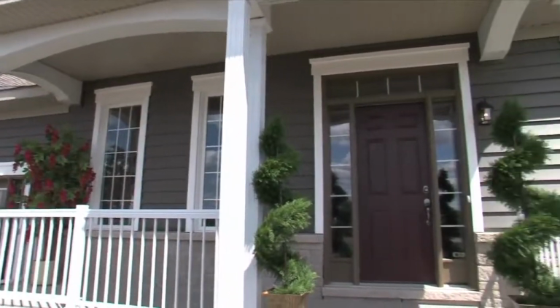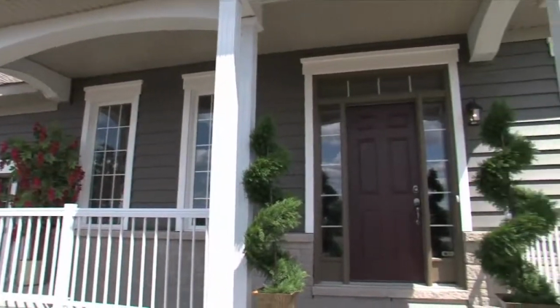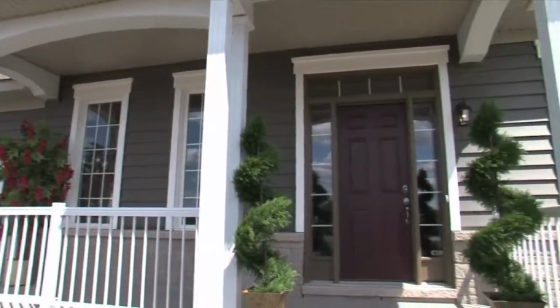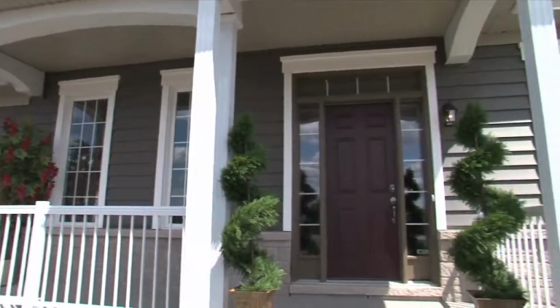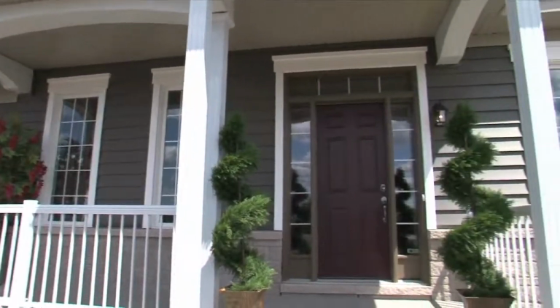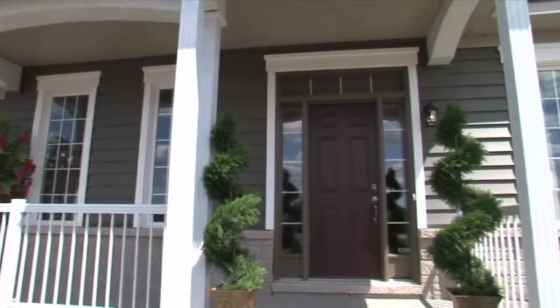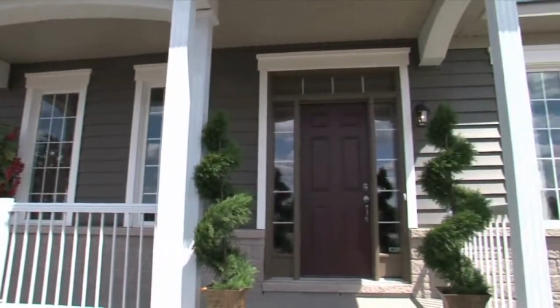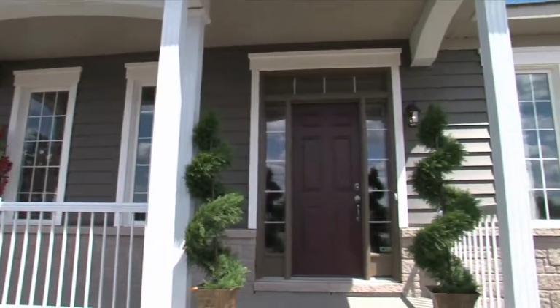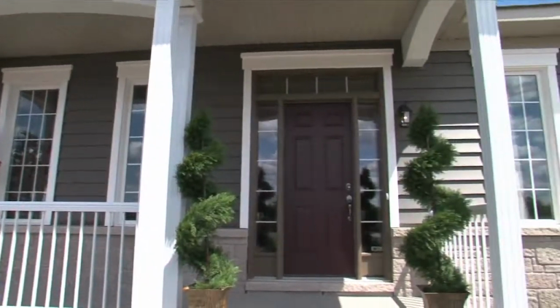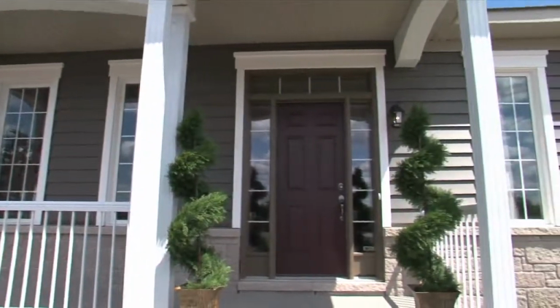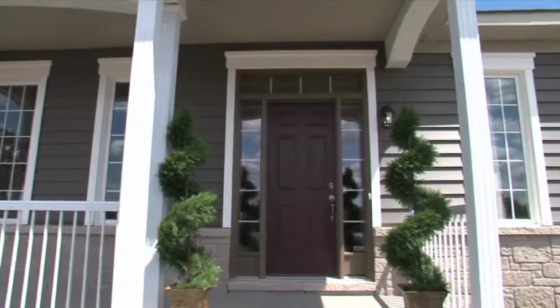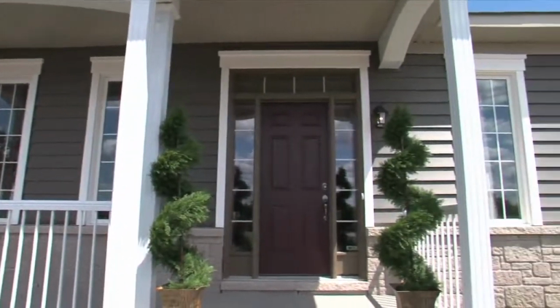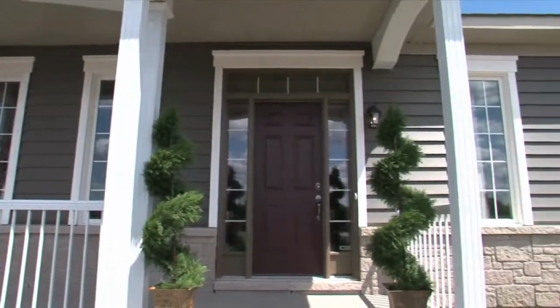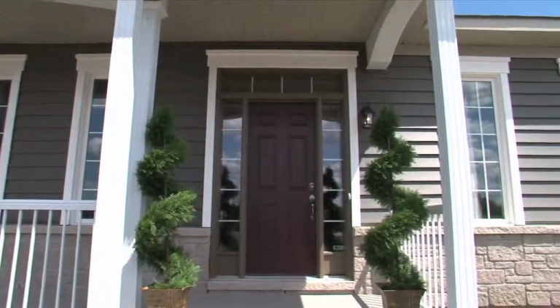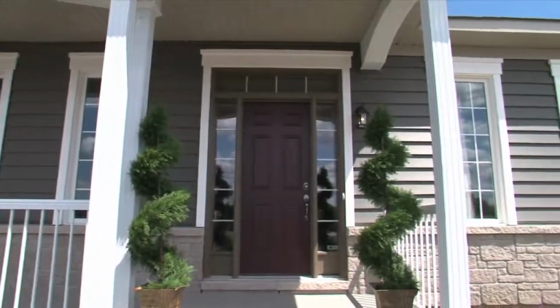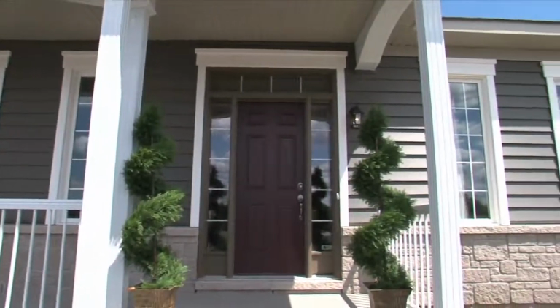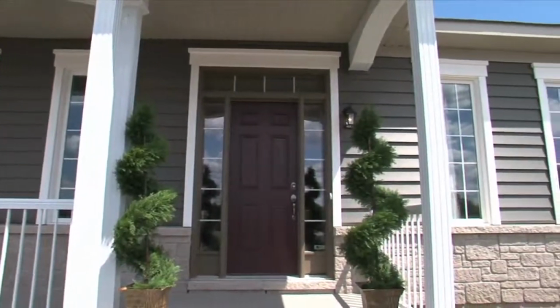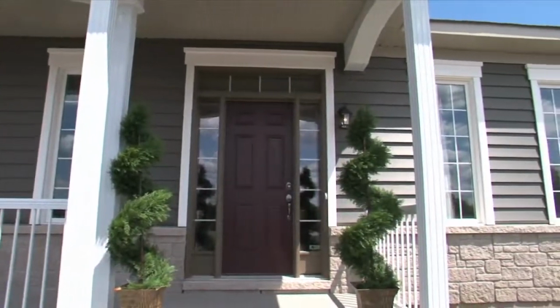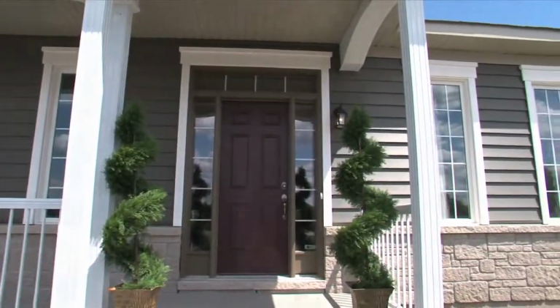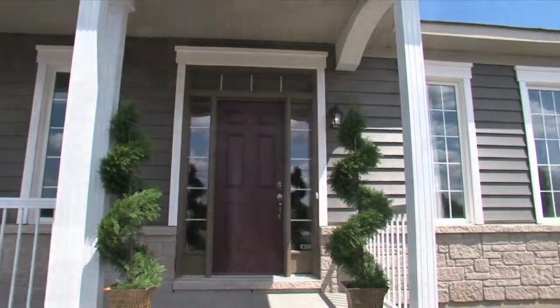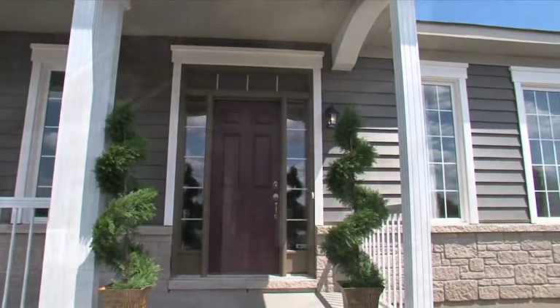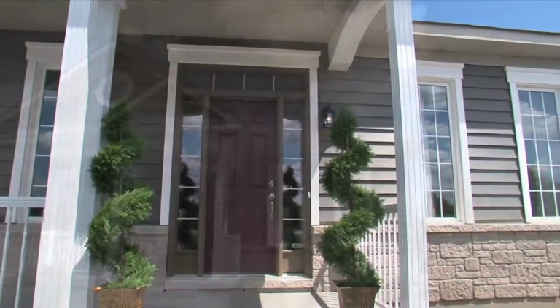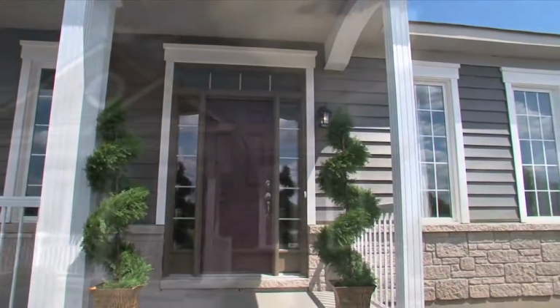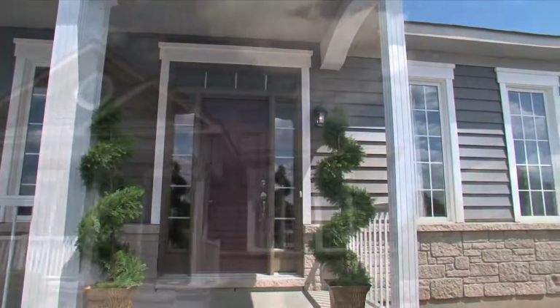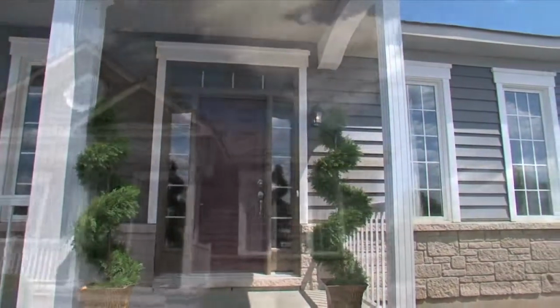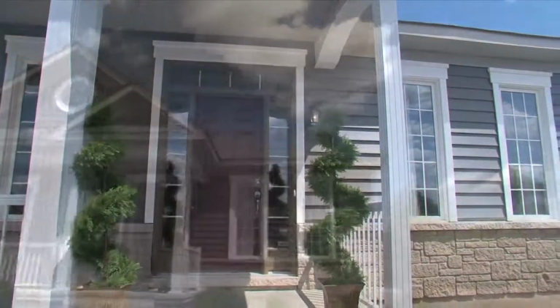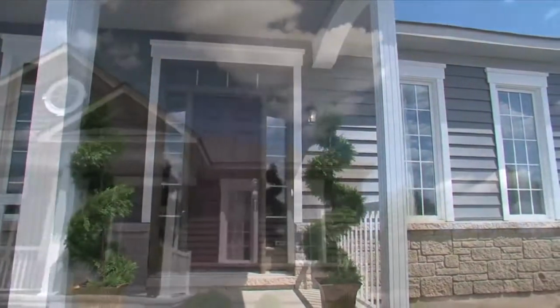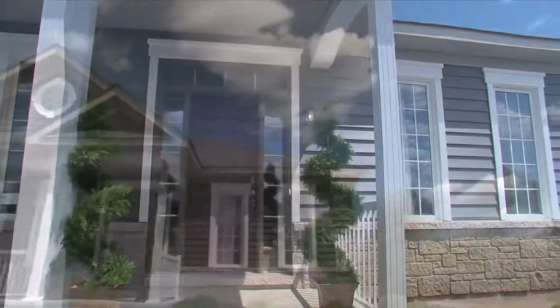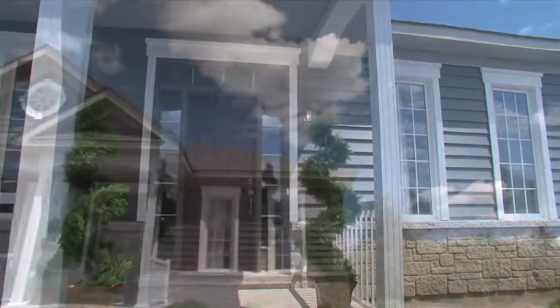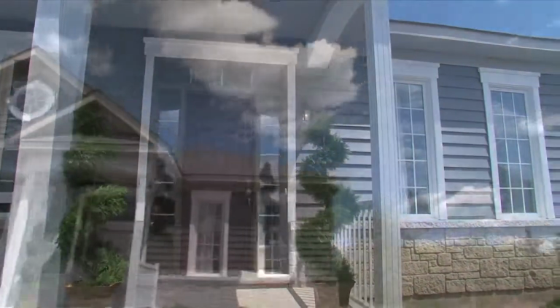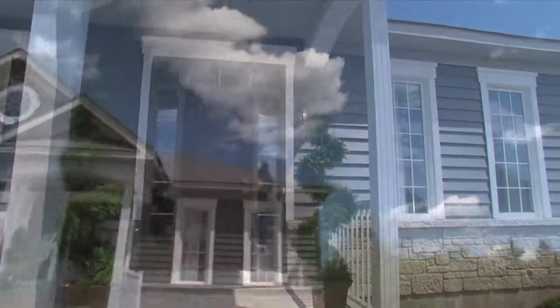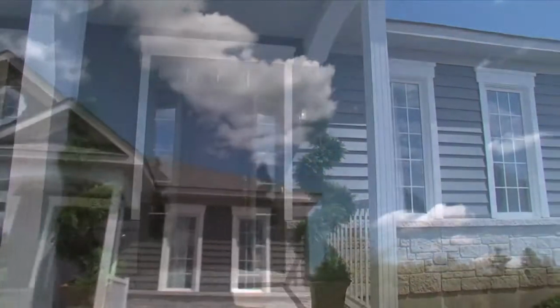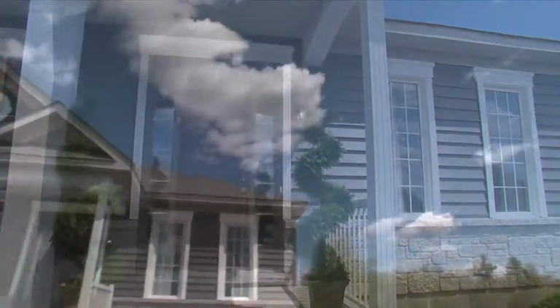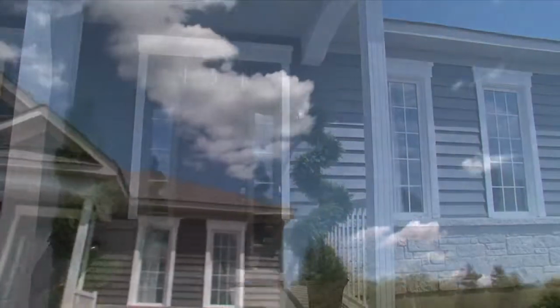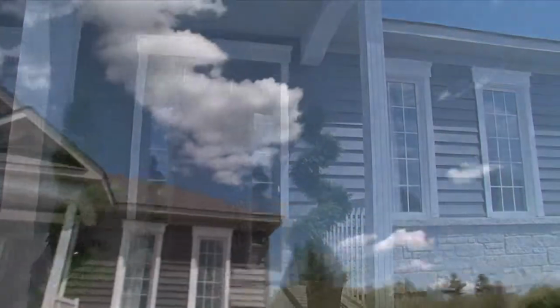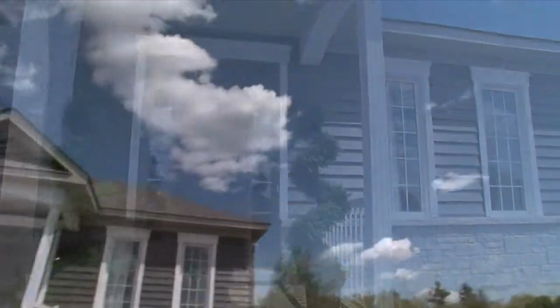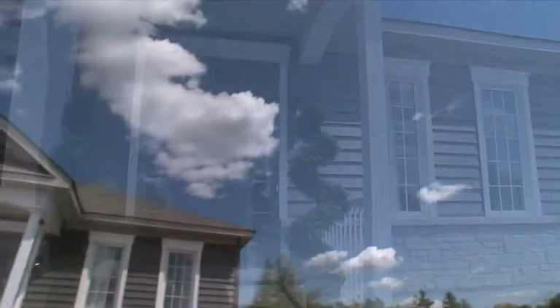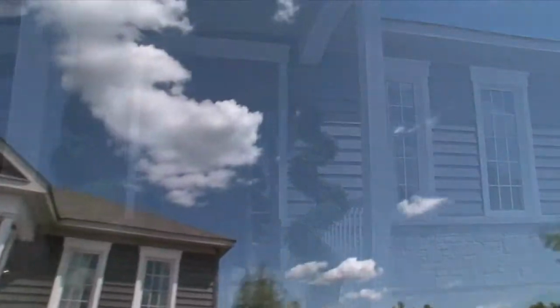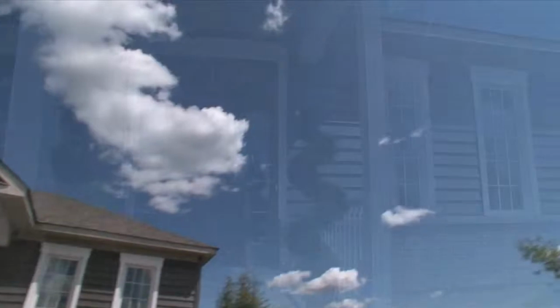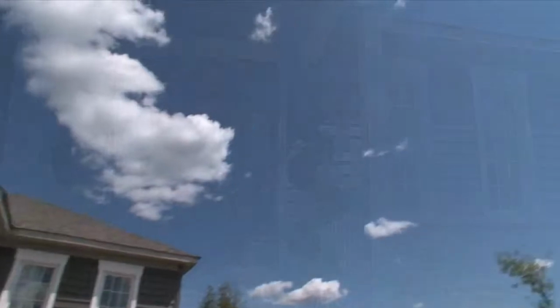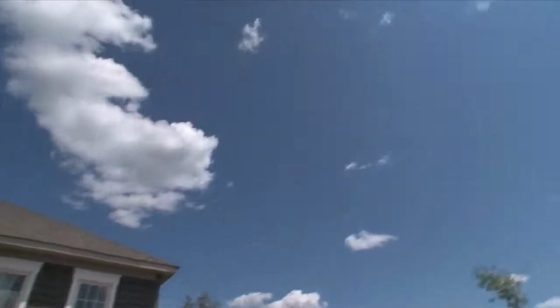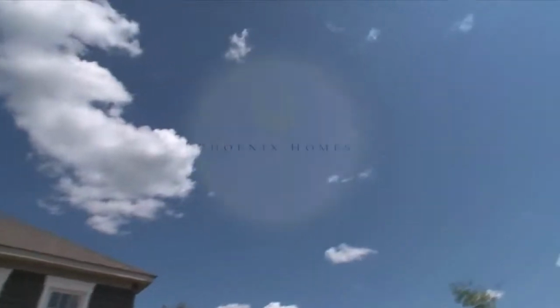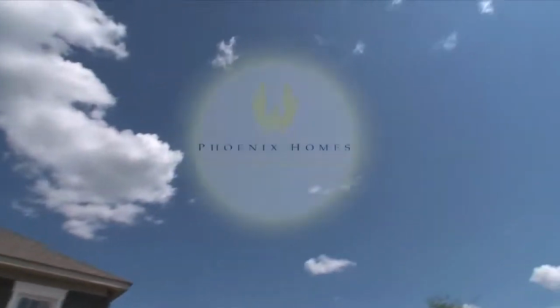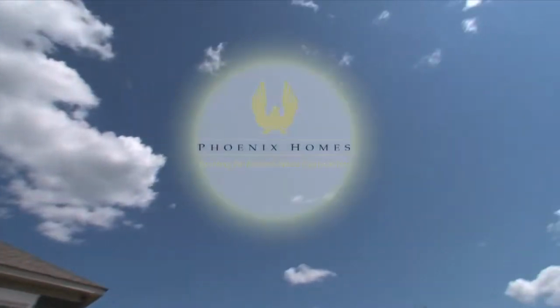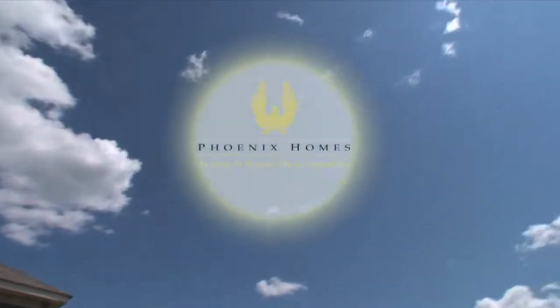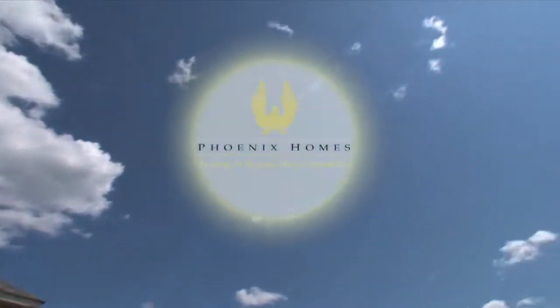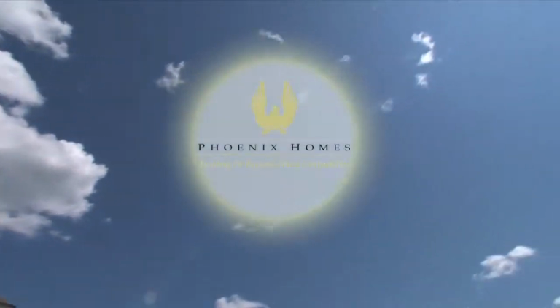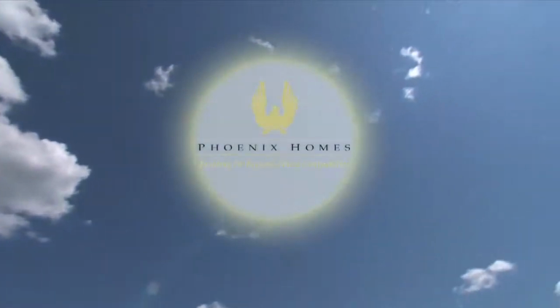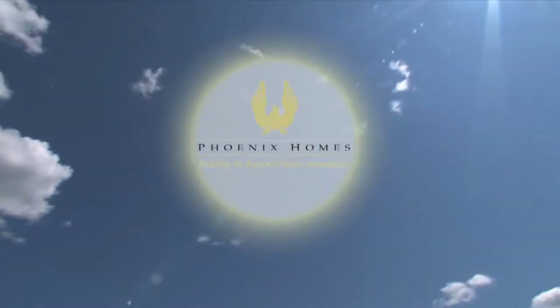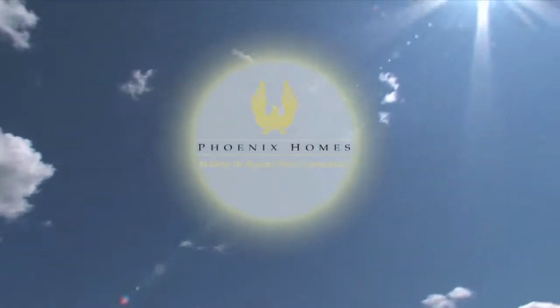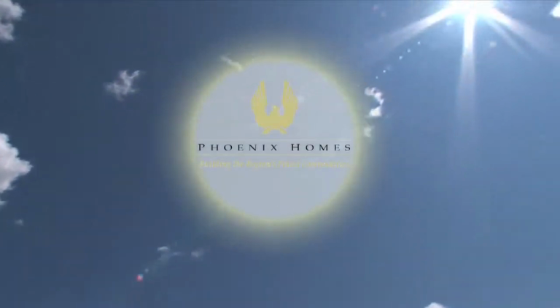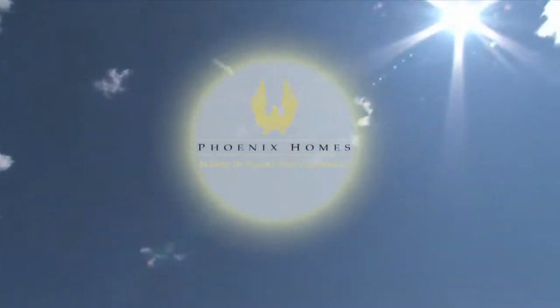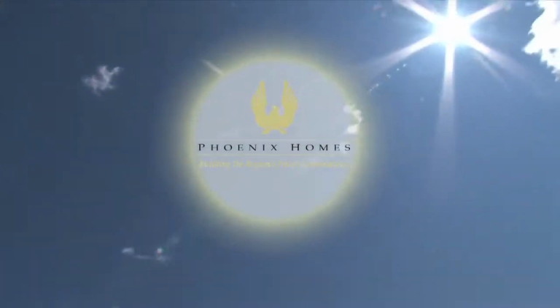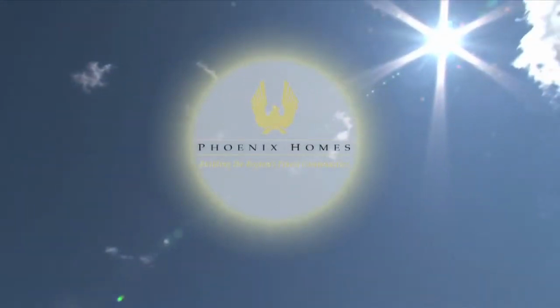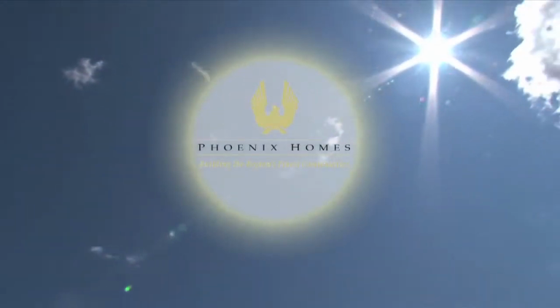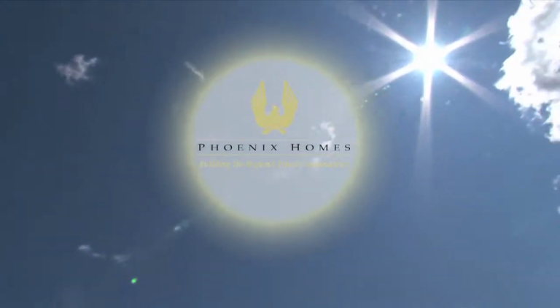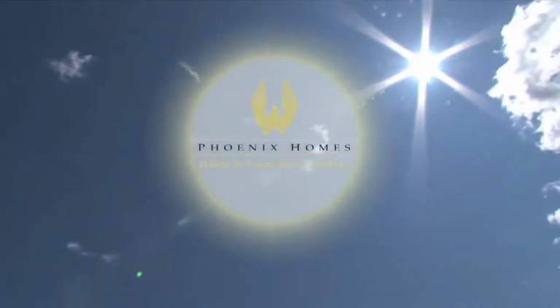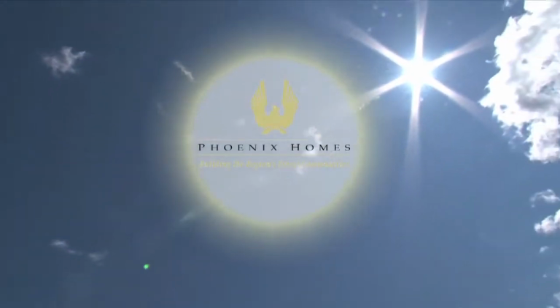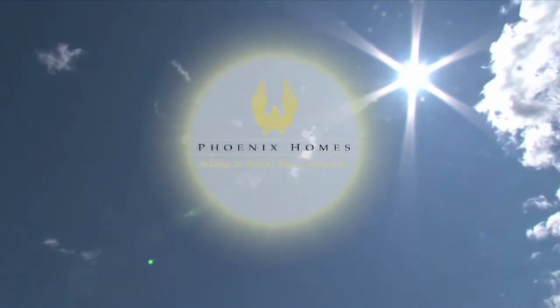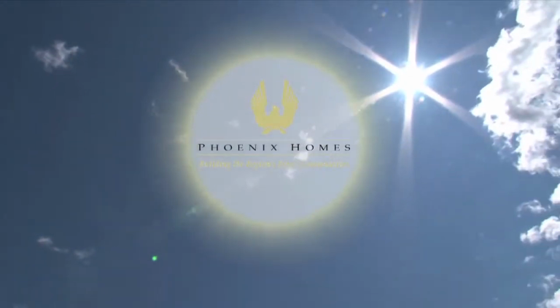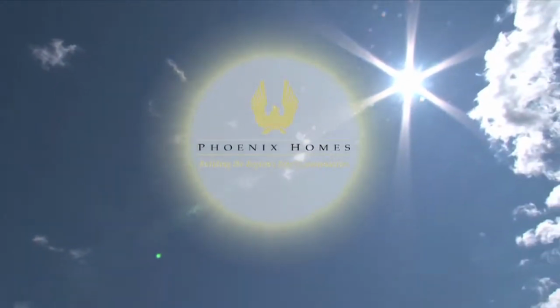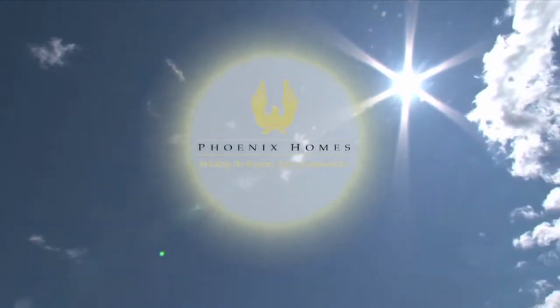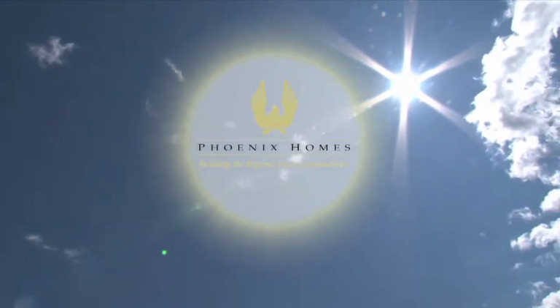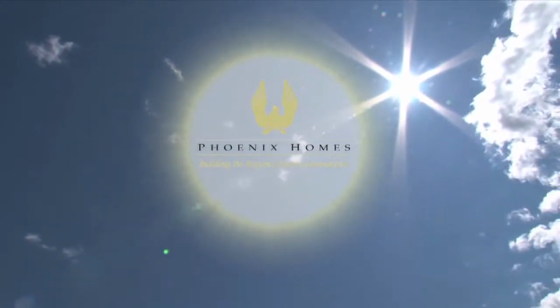This completes our tour of the Cartesian, a bright, open concept bungalow in Whitetail Ridge in Elmont.